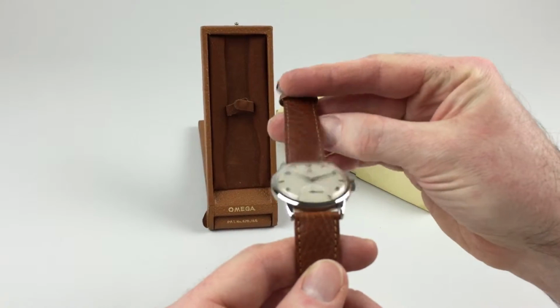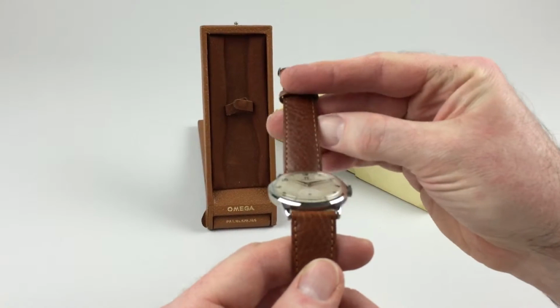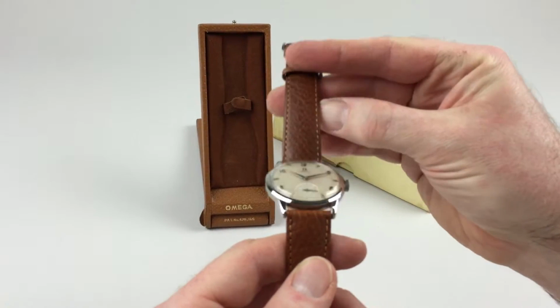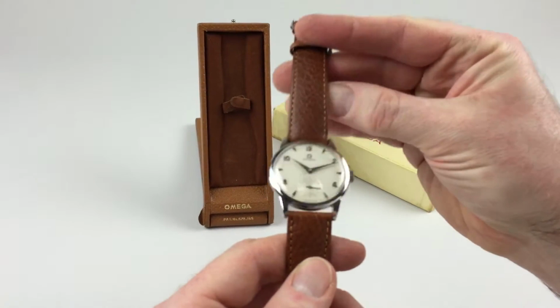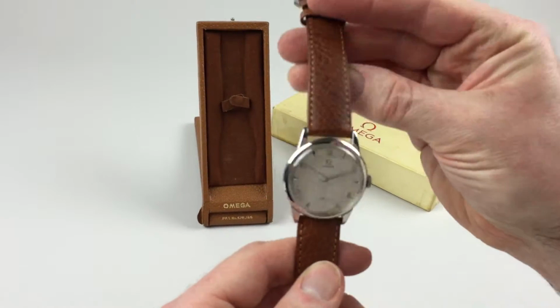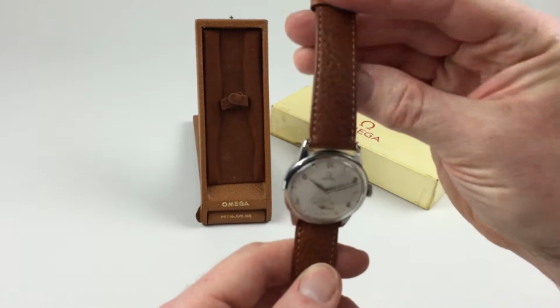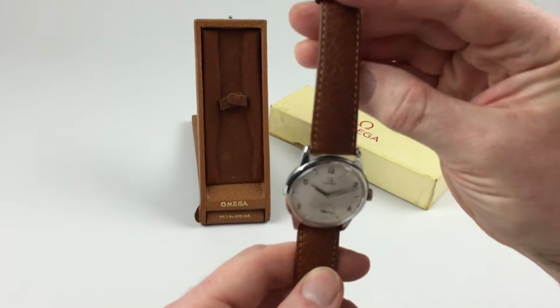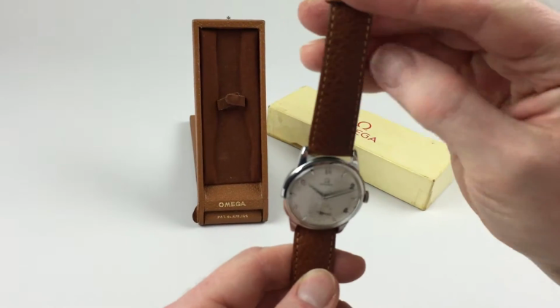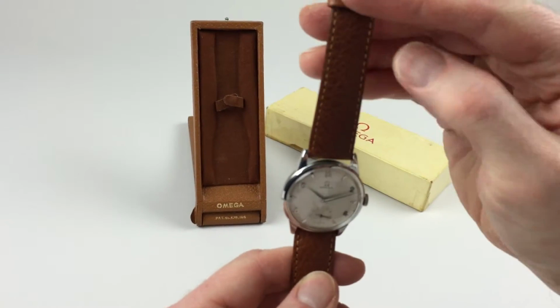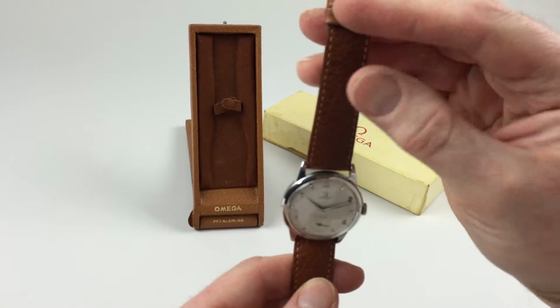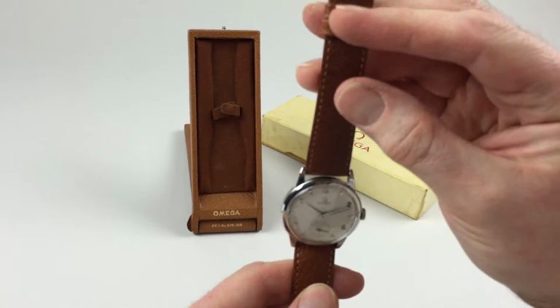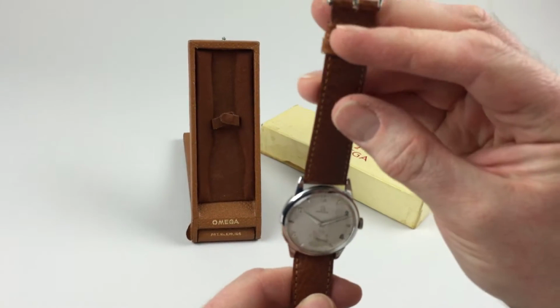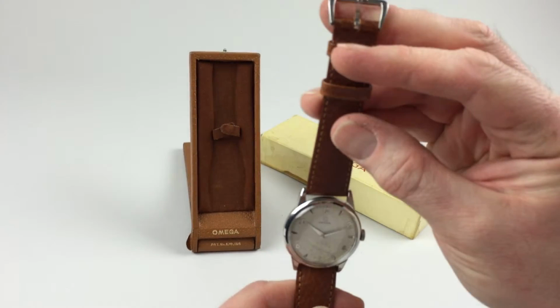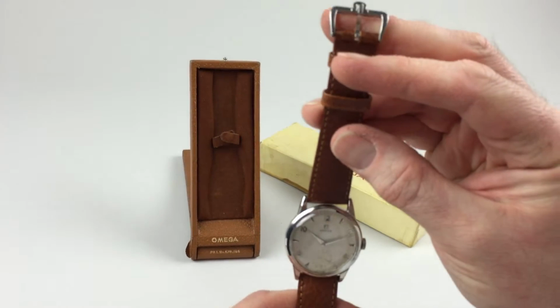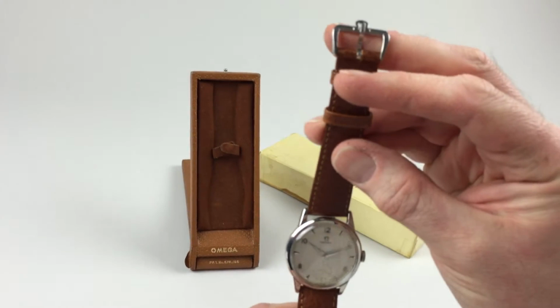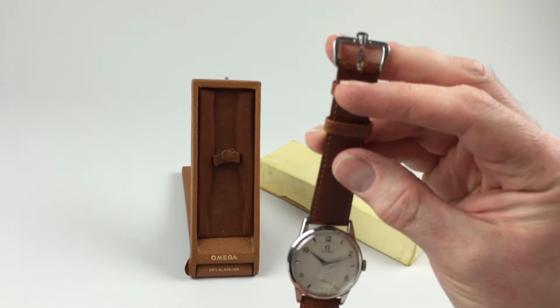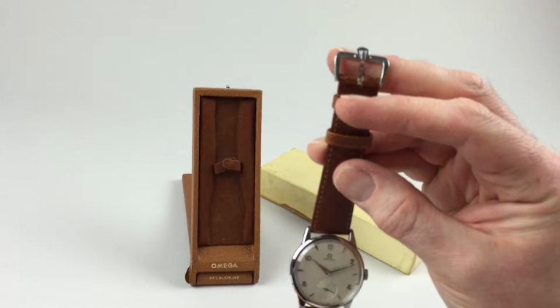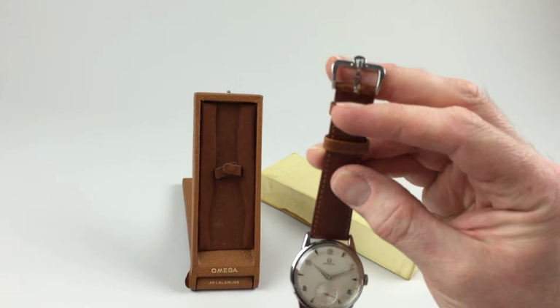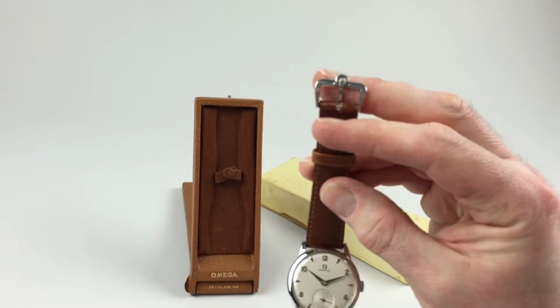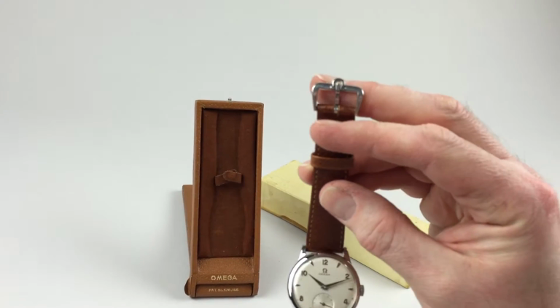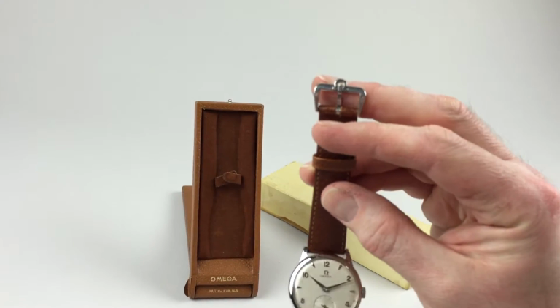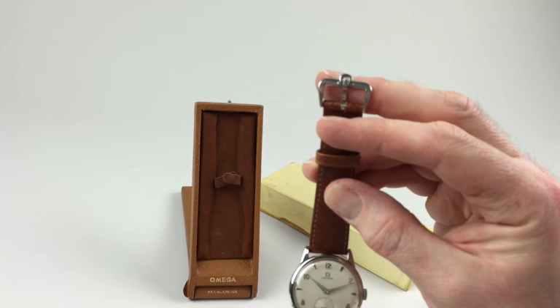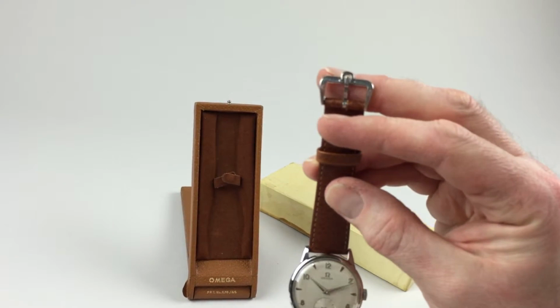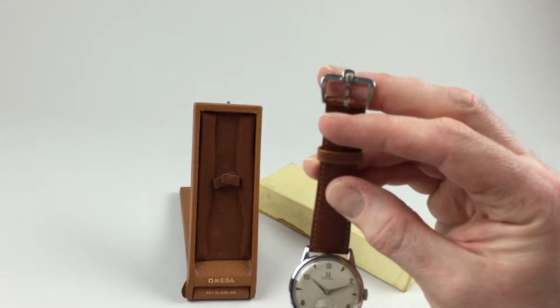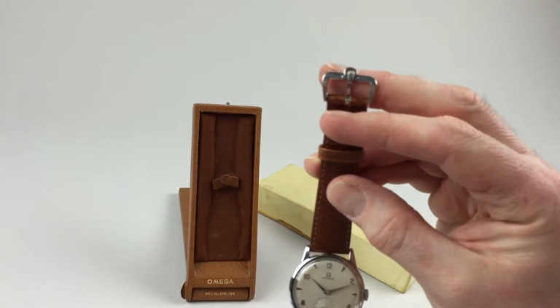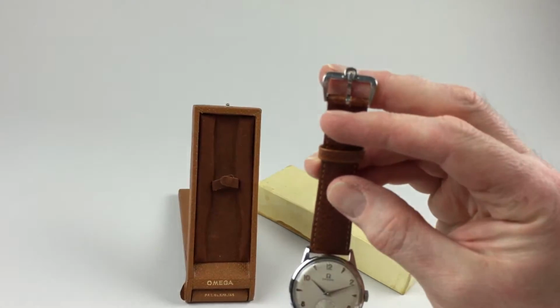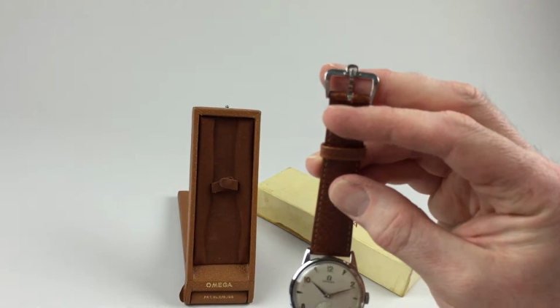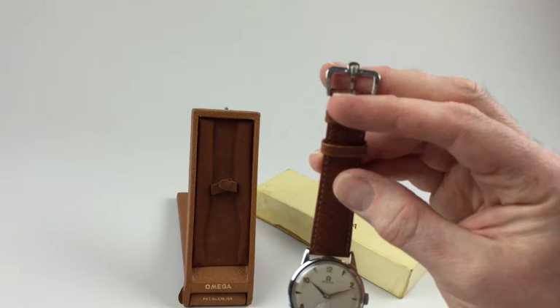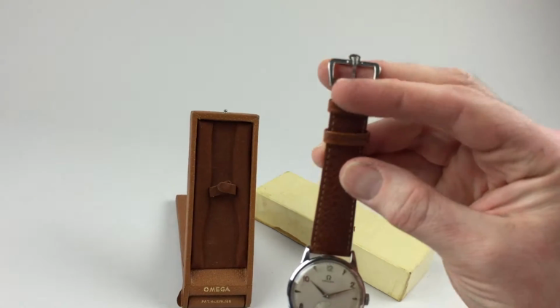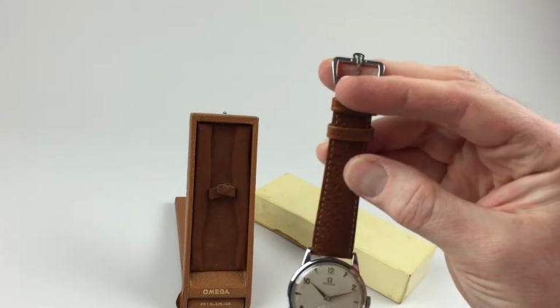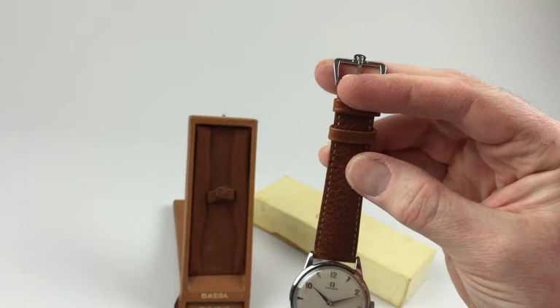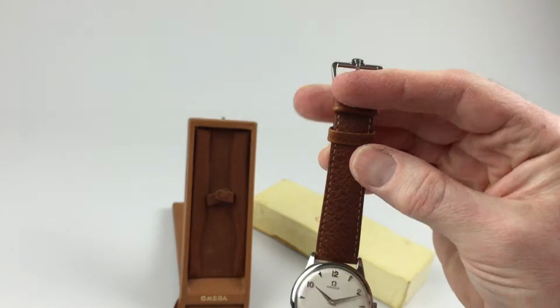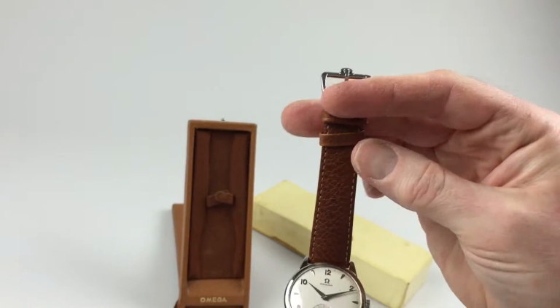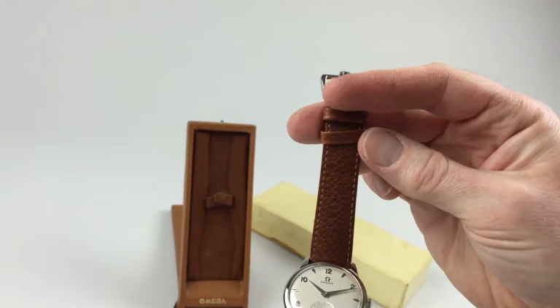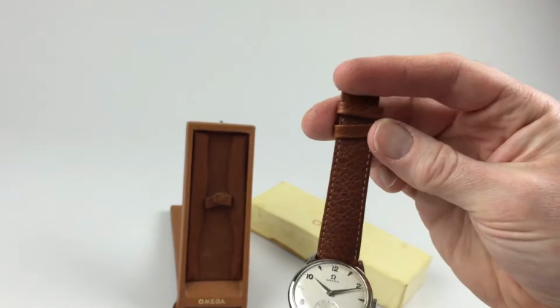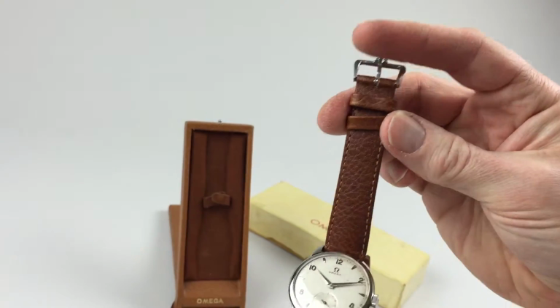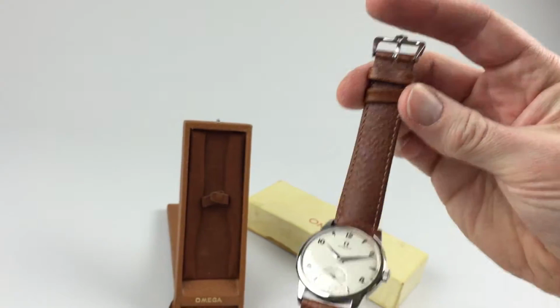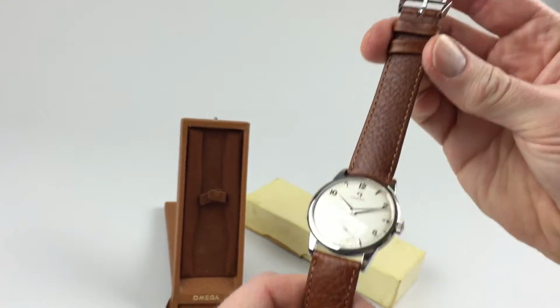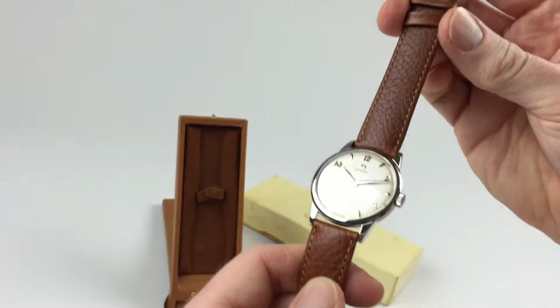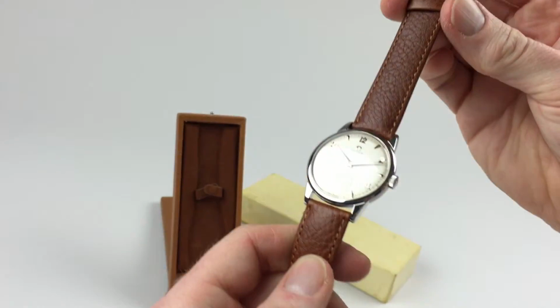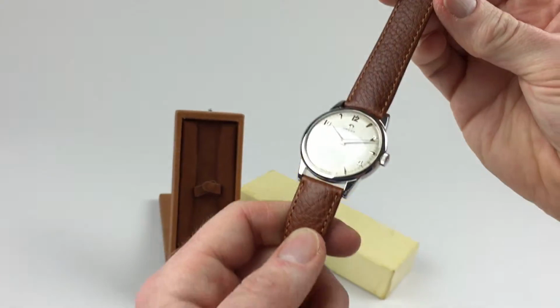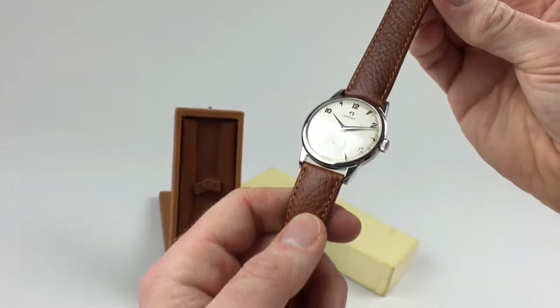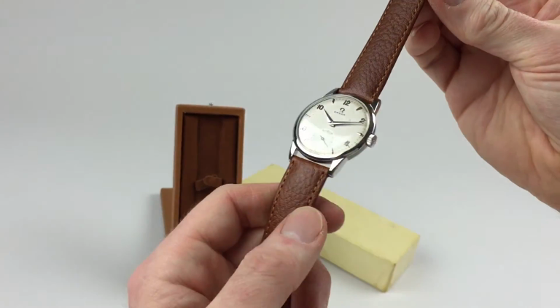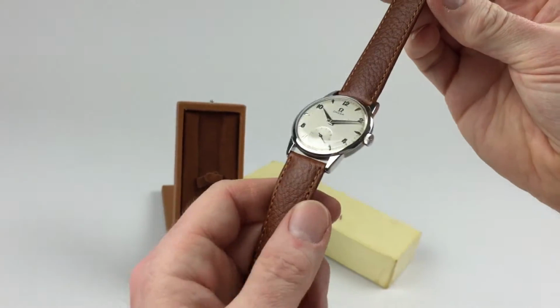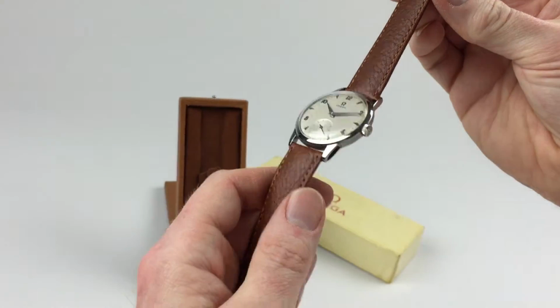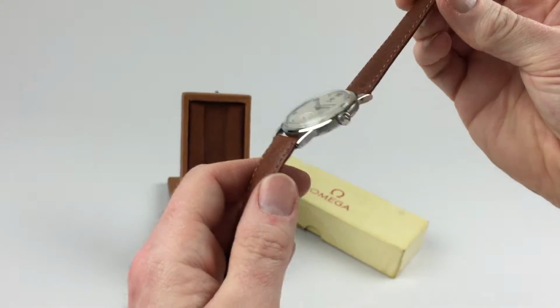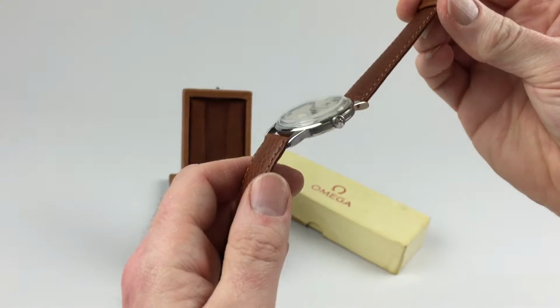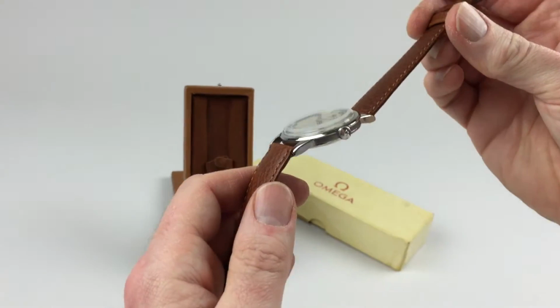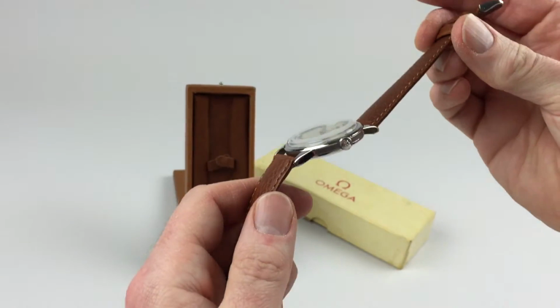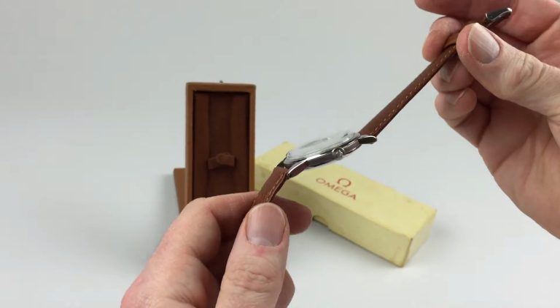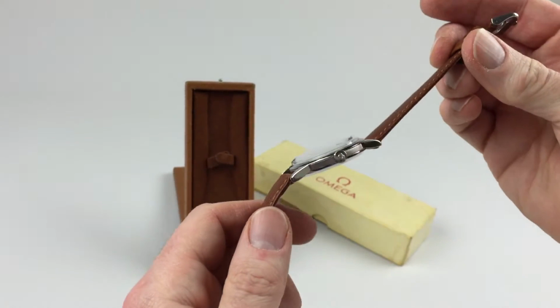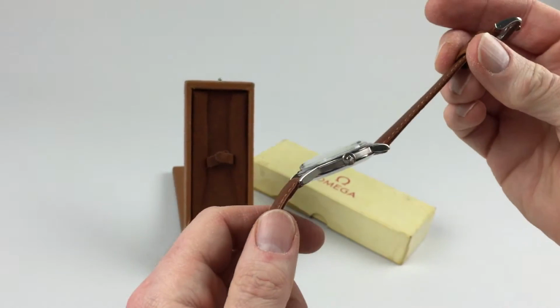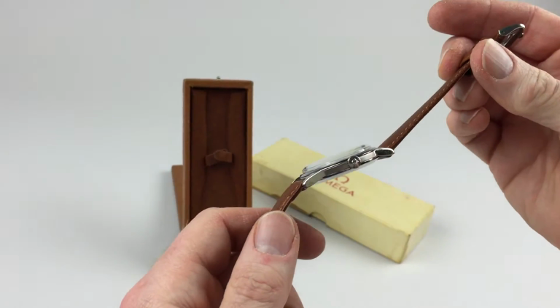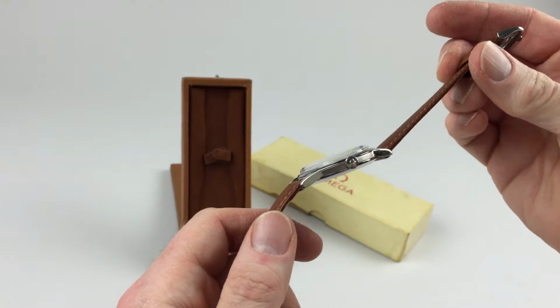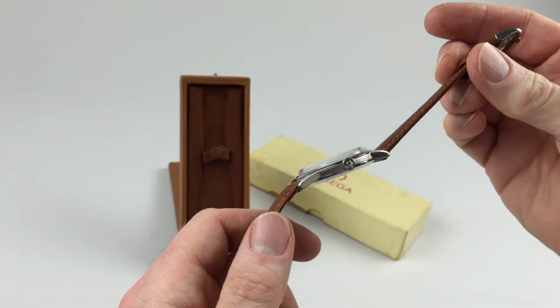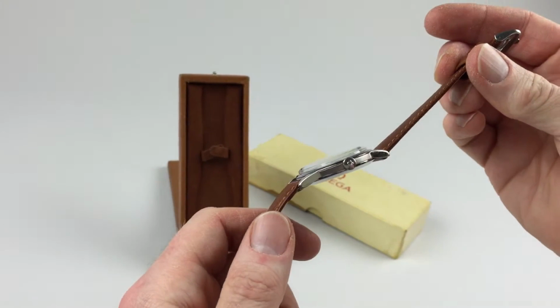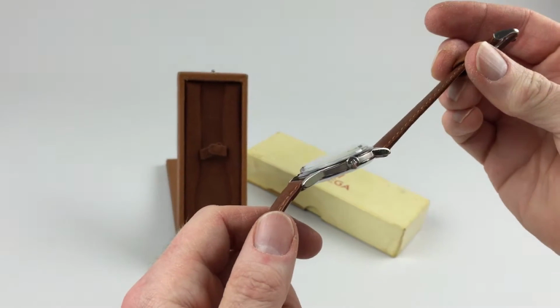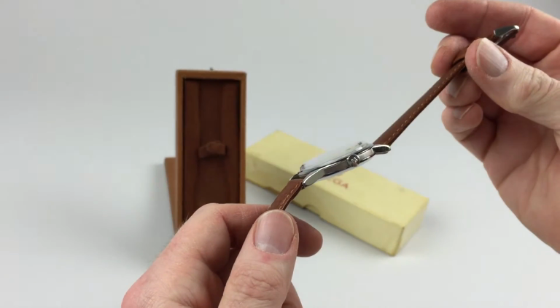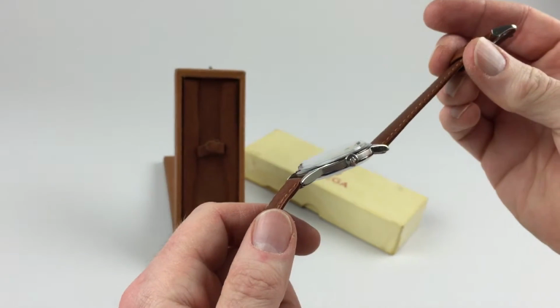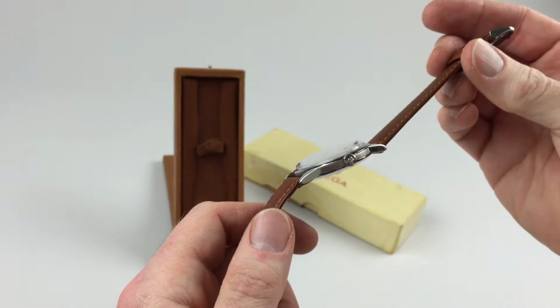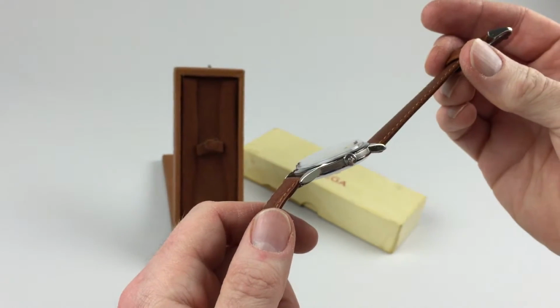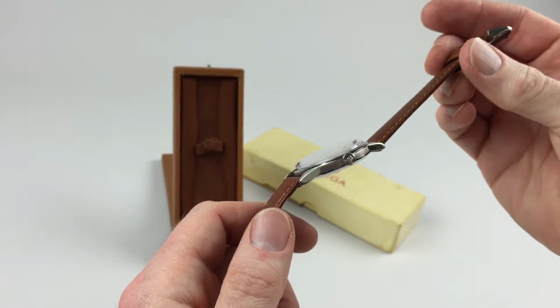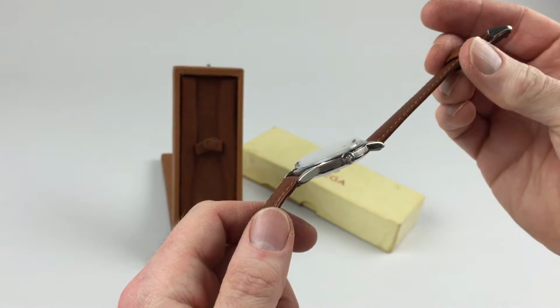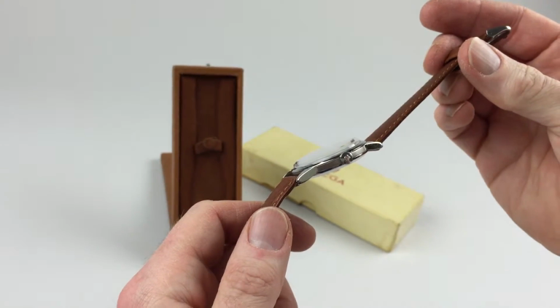The watch also has its original steel Amiga buckle. As I turn to the side you'll see the steel Amiga crown as well.